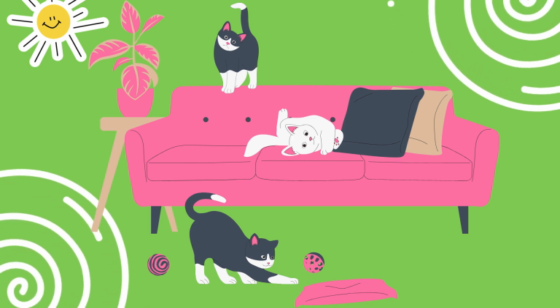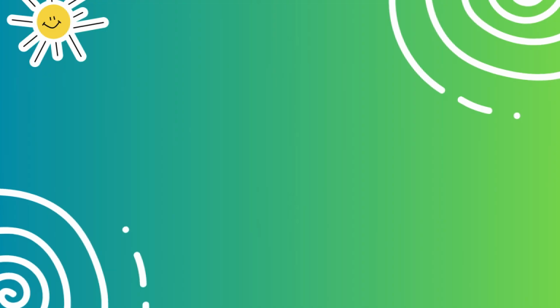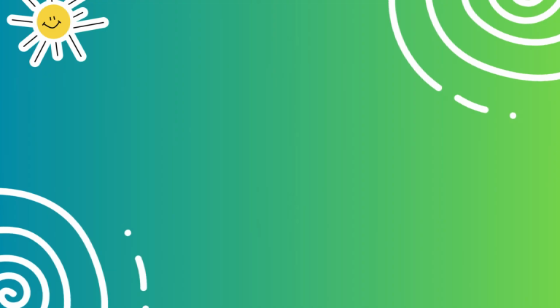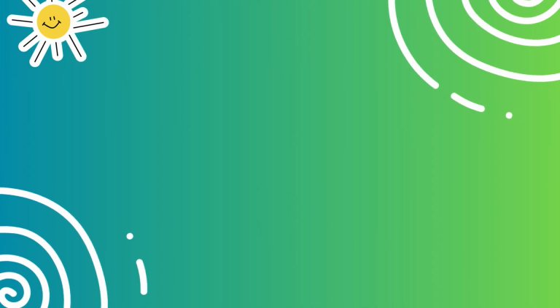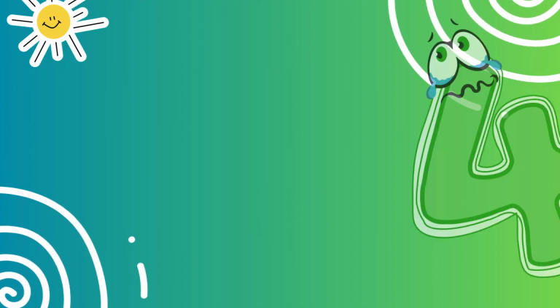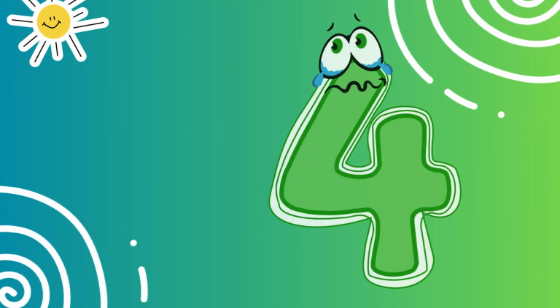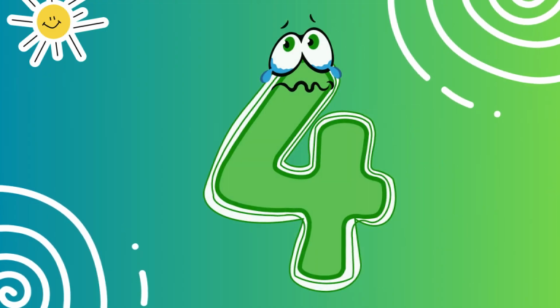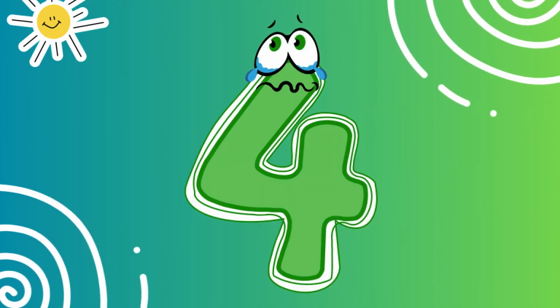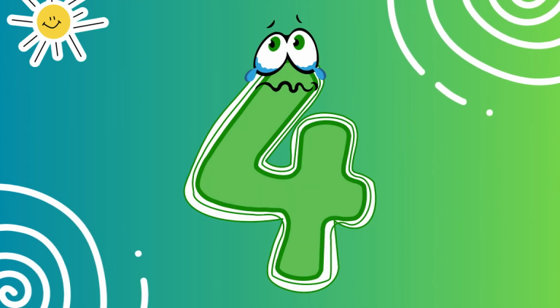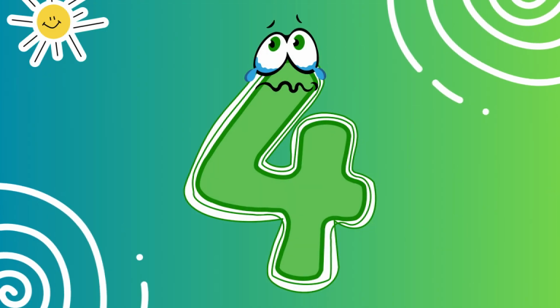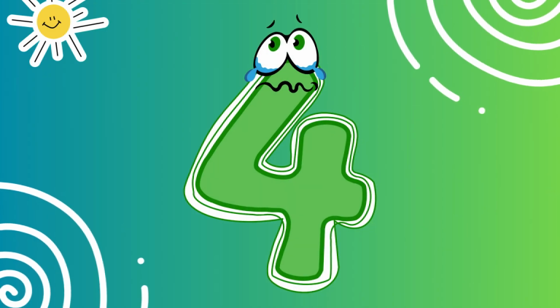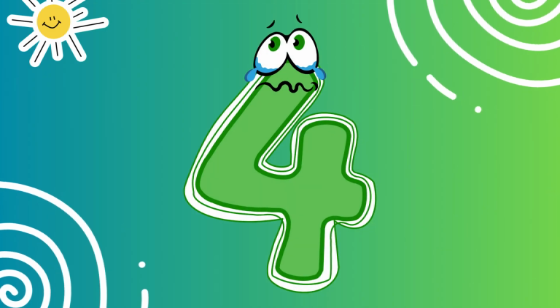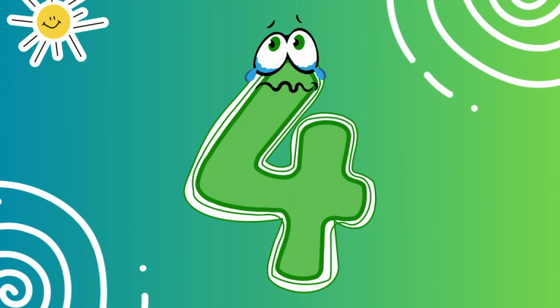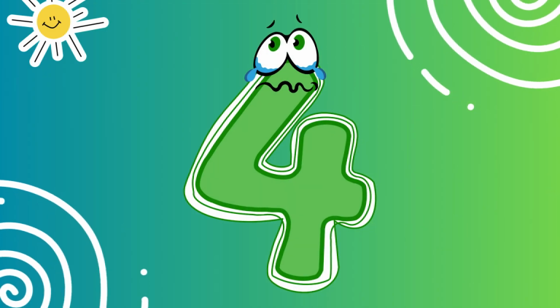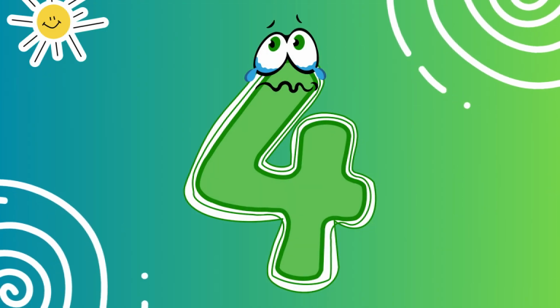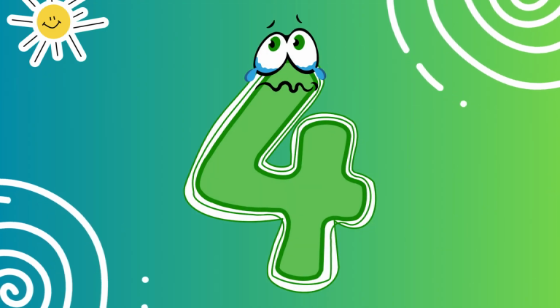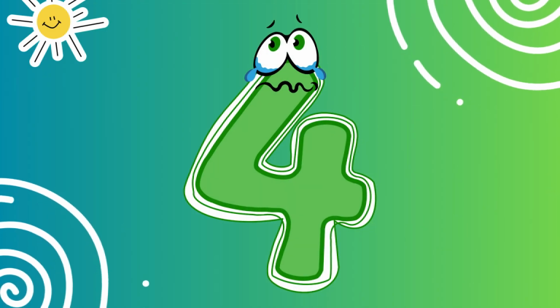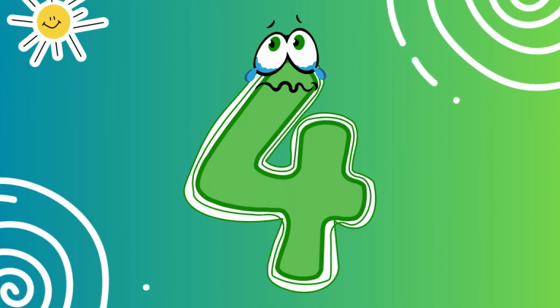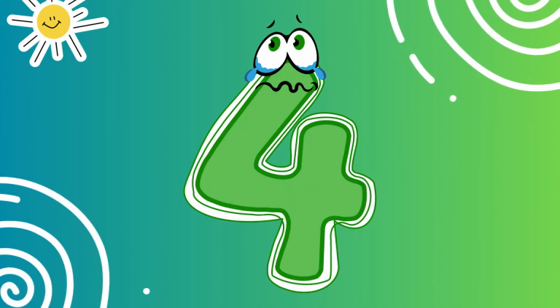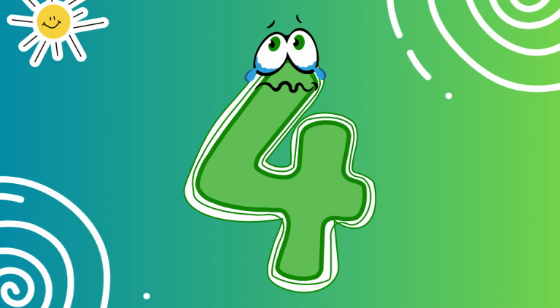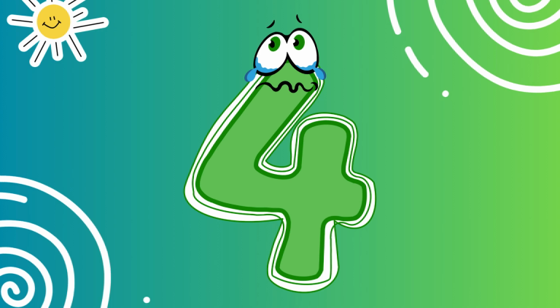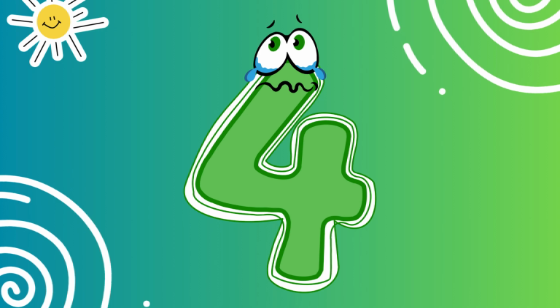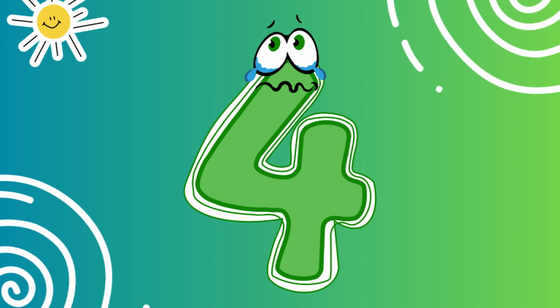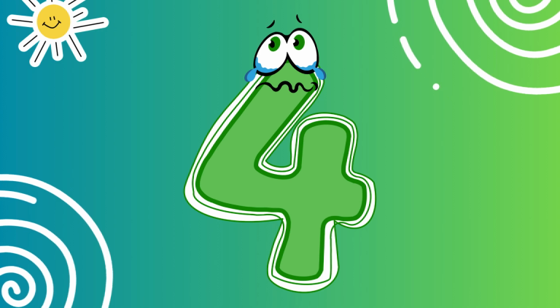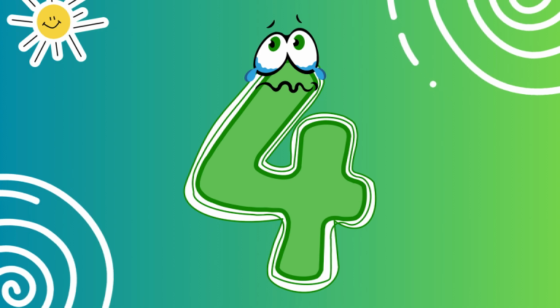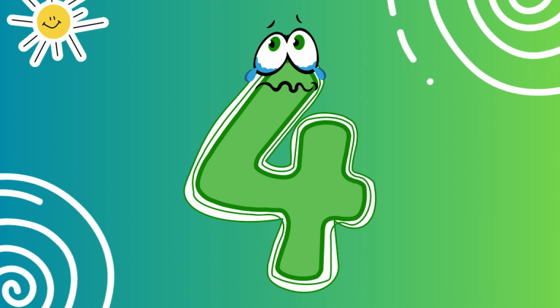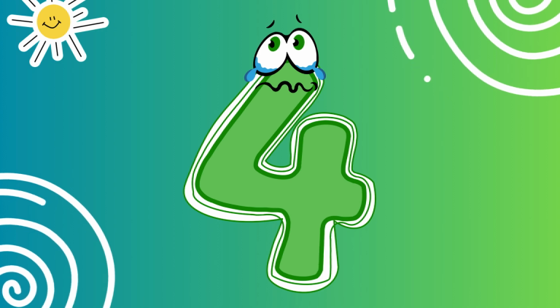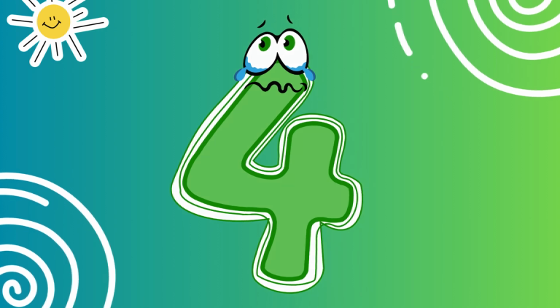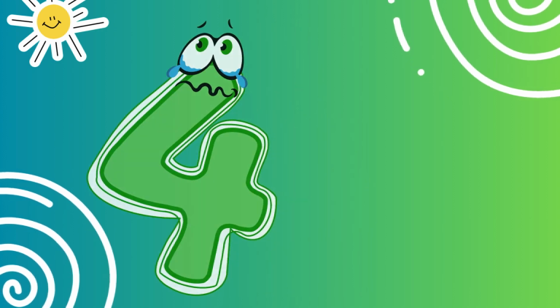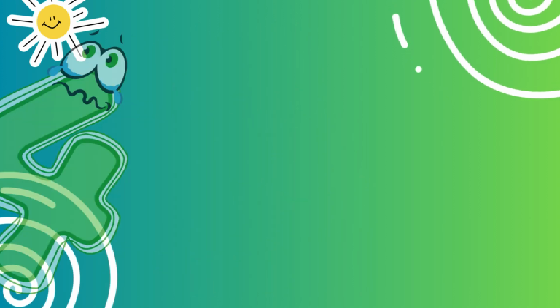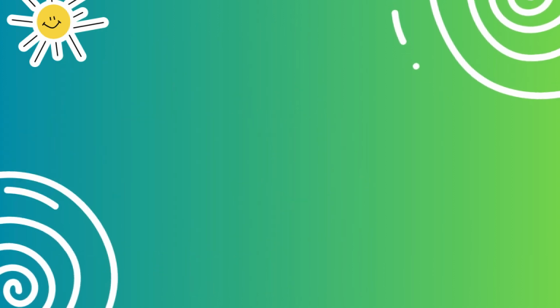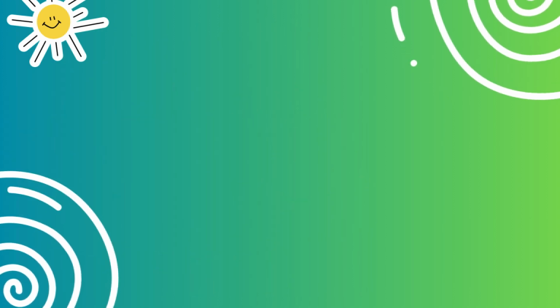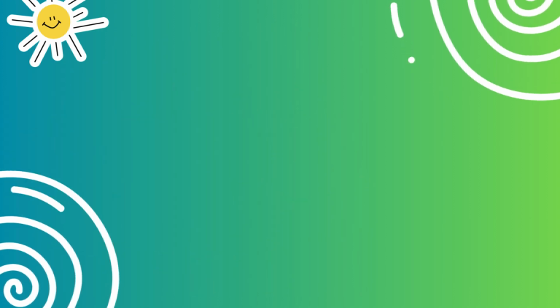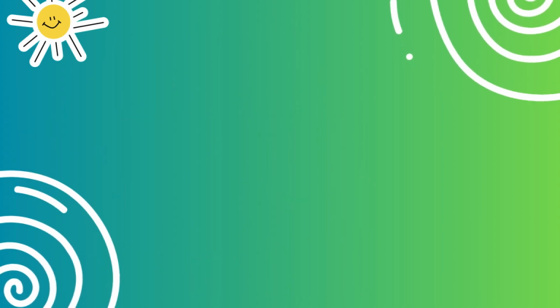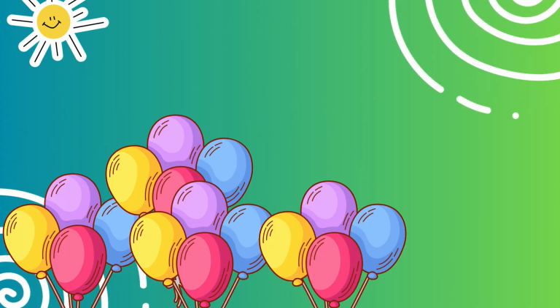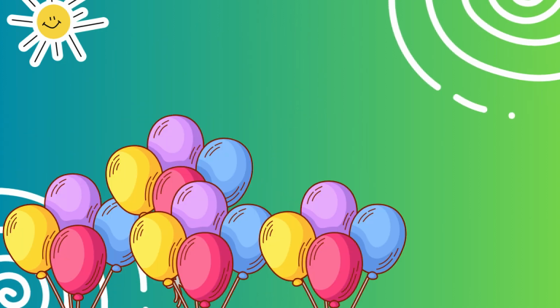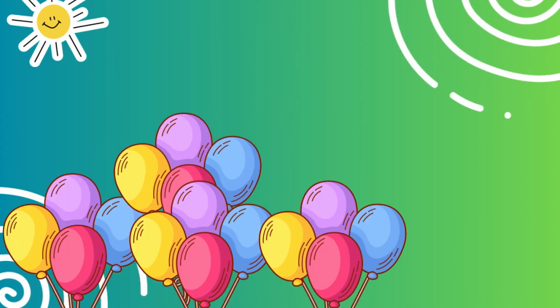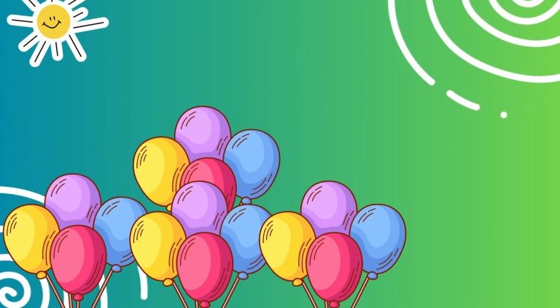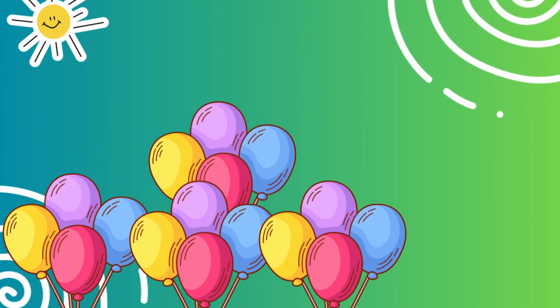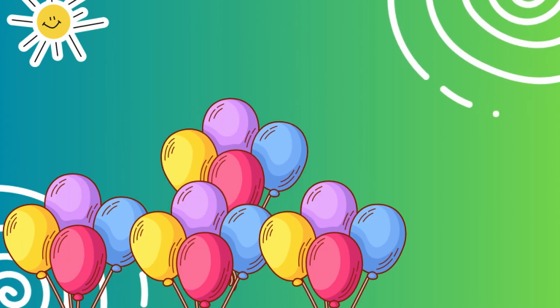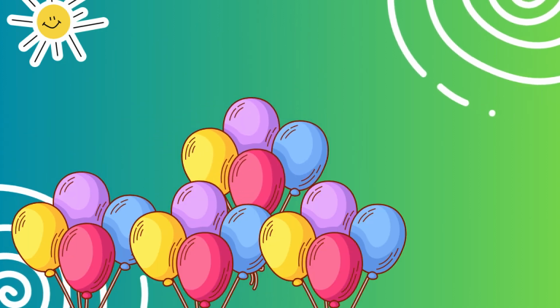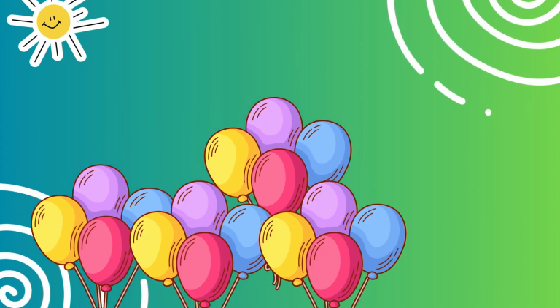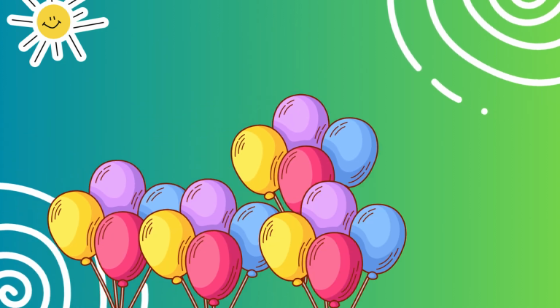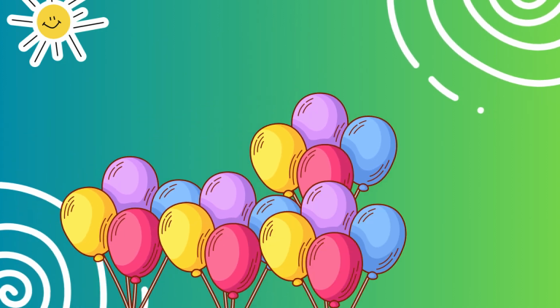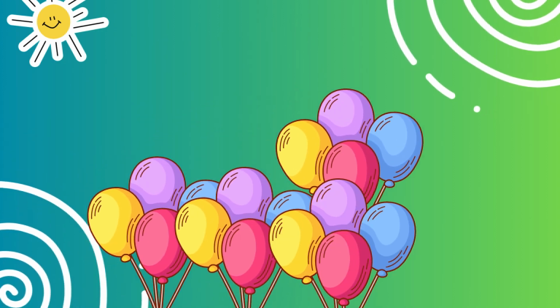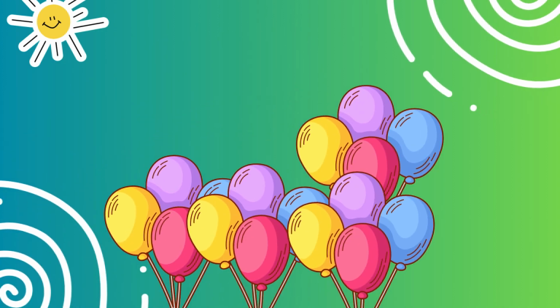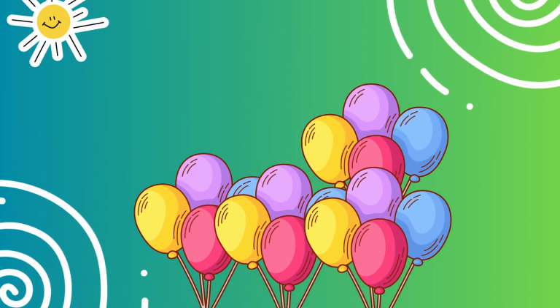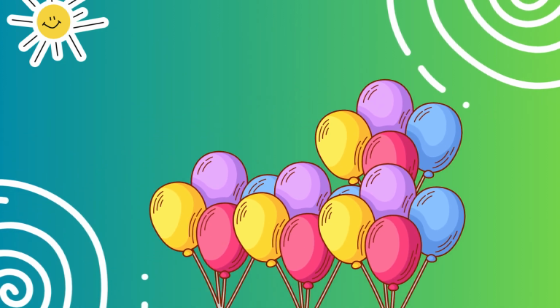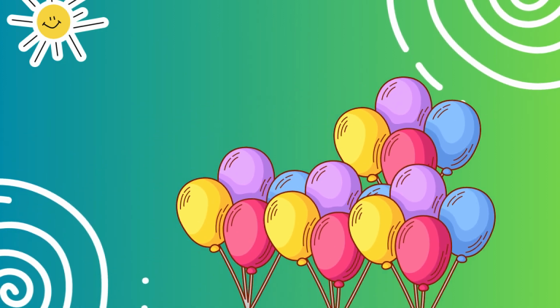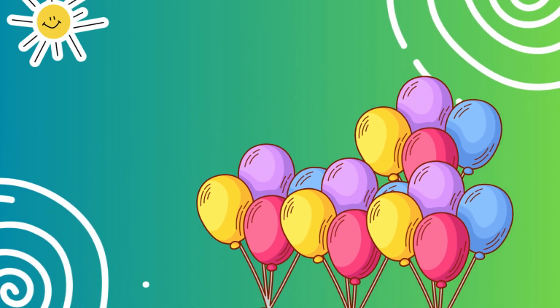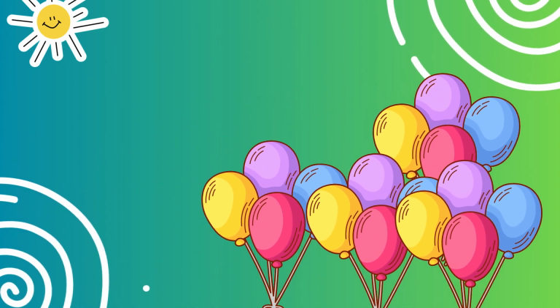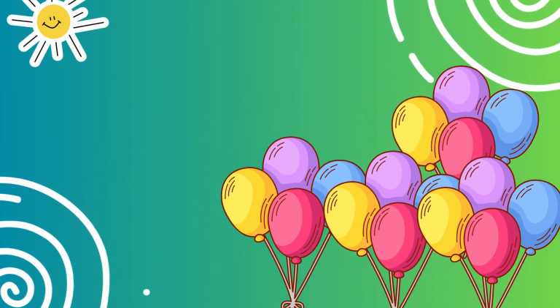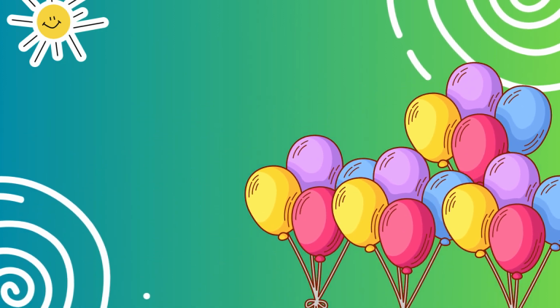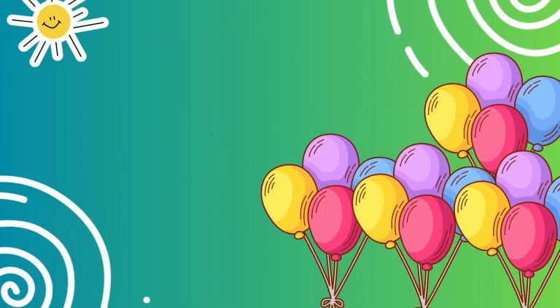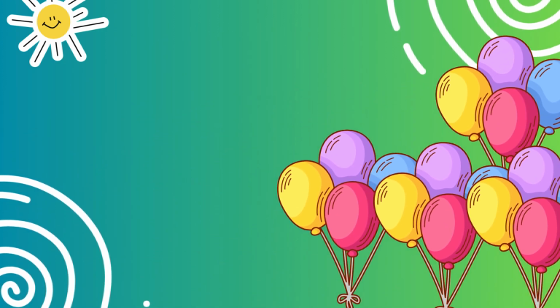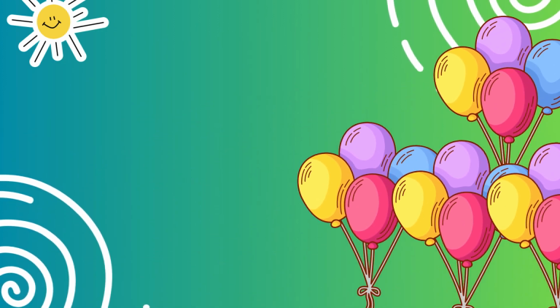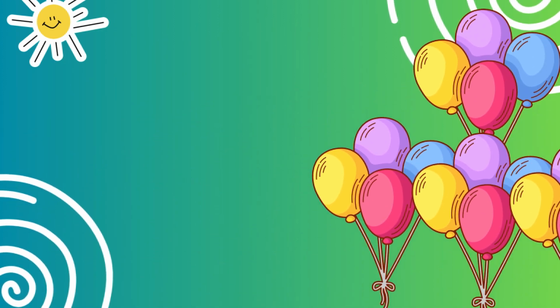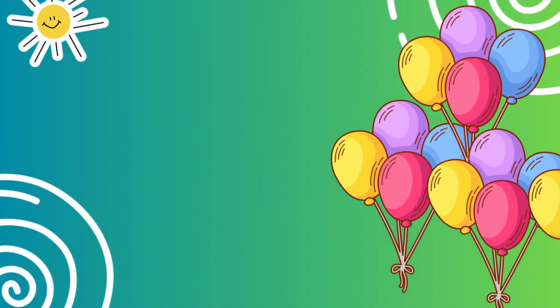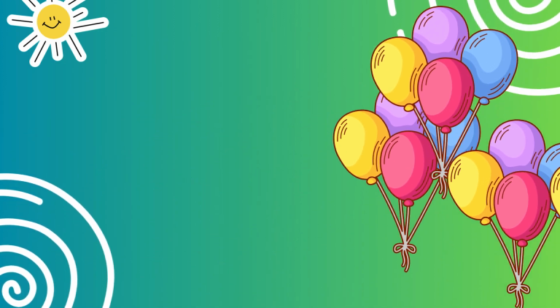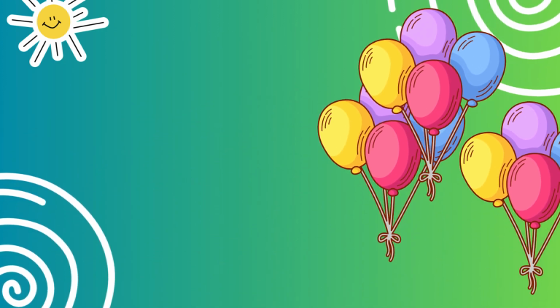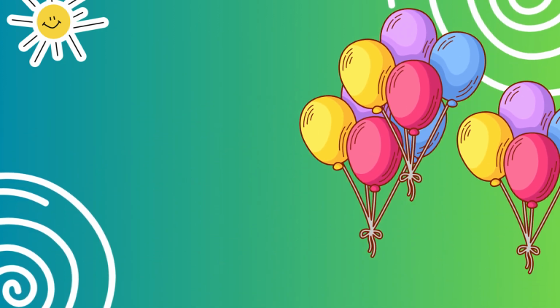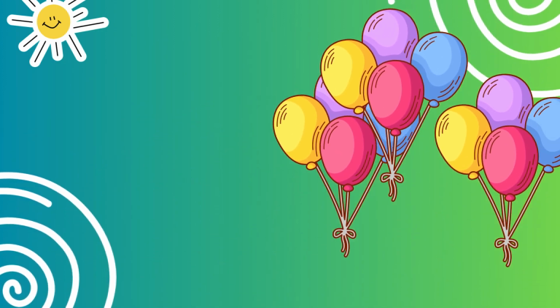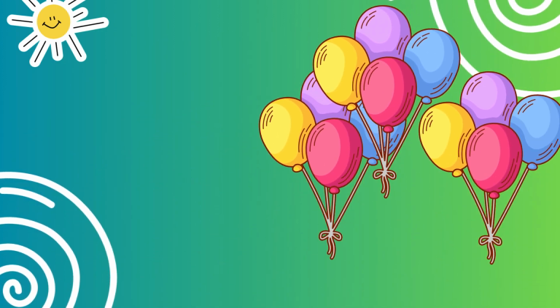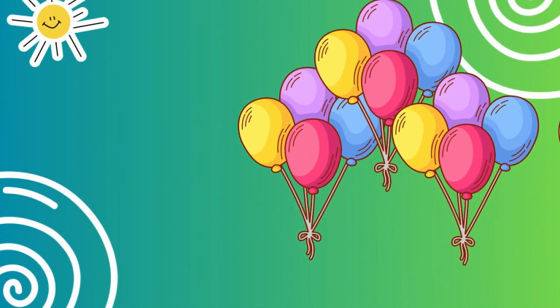This is the number four. Four means a group of four. Look at these four colorful balloons. Can you say four?